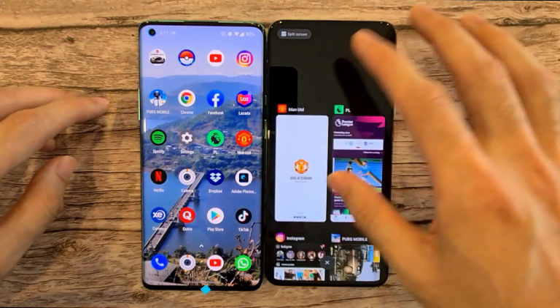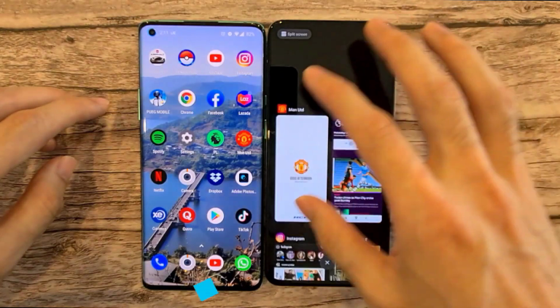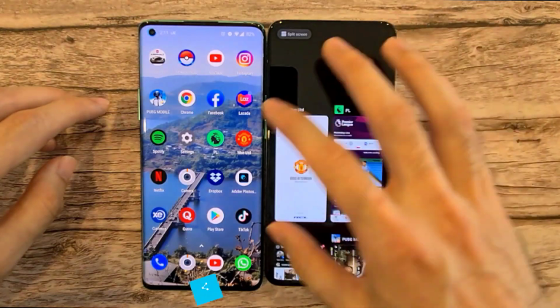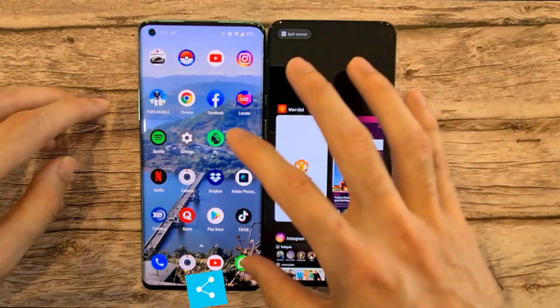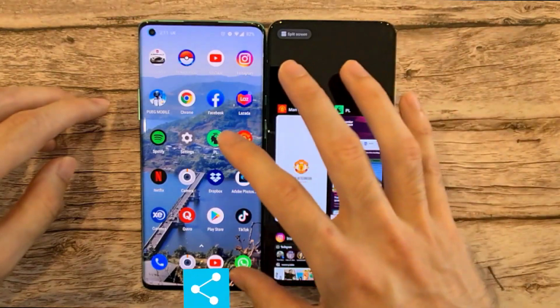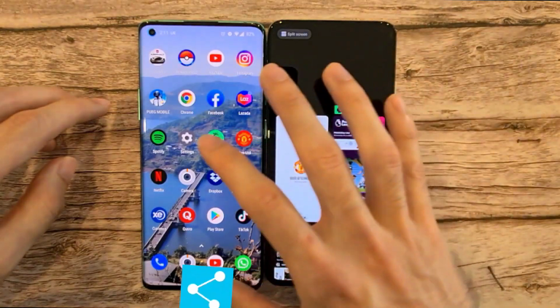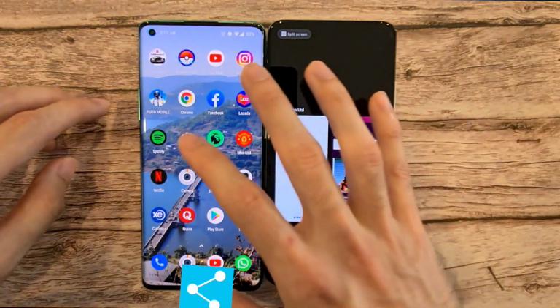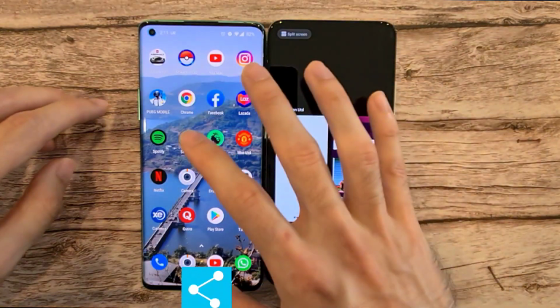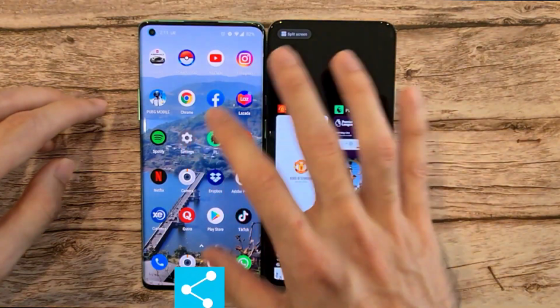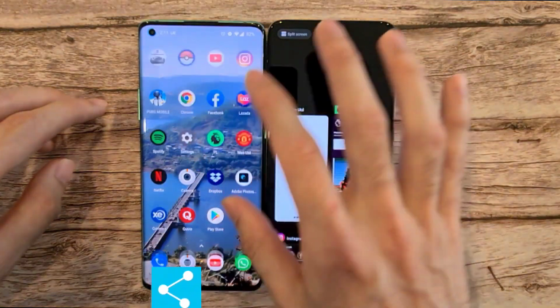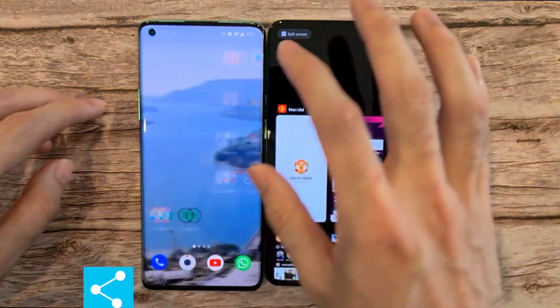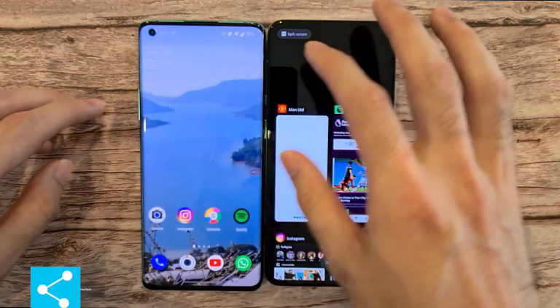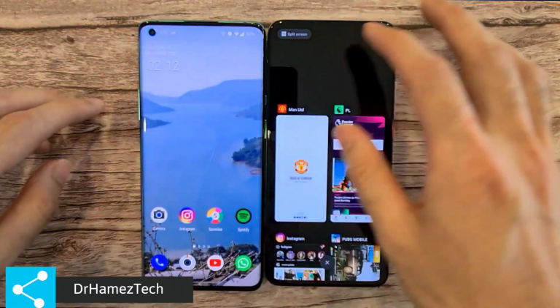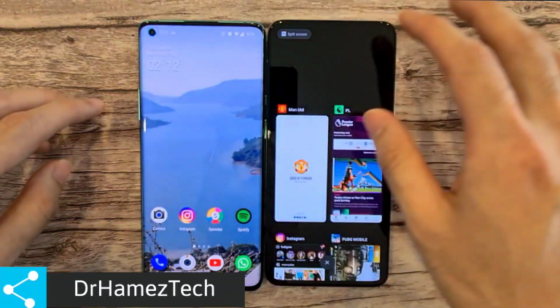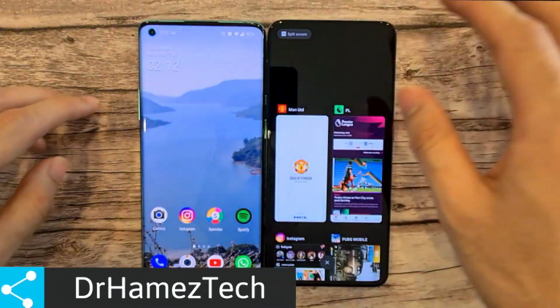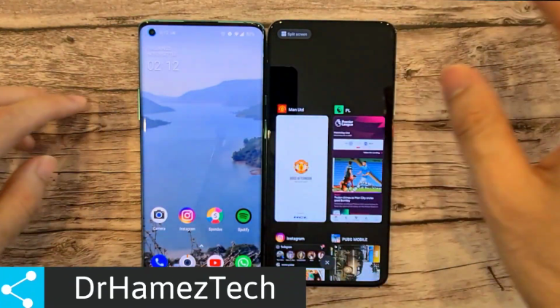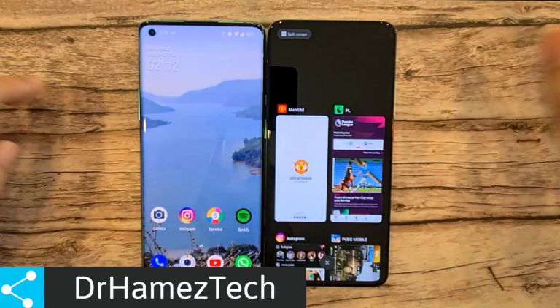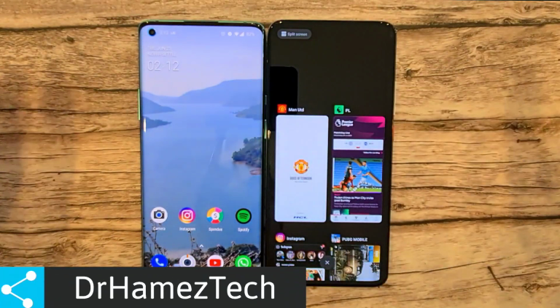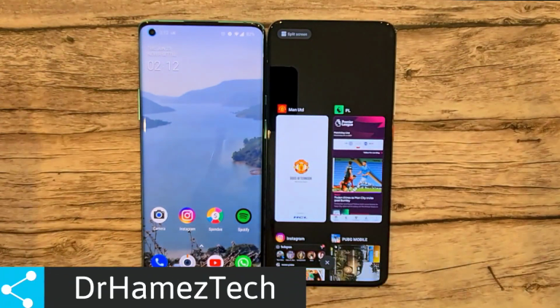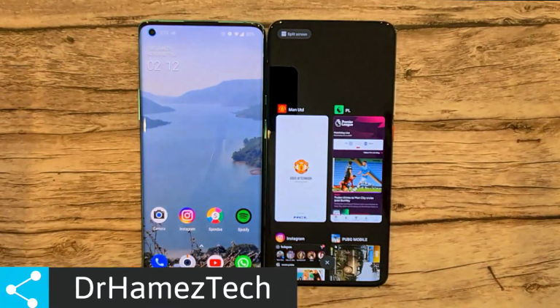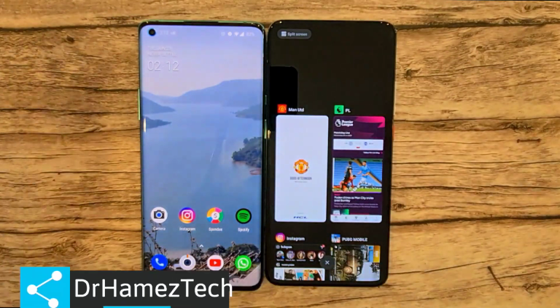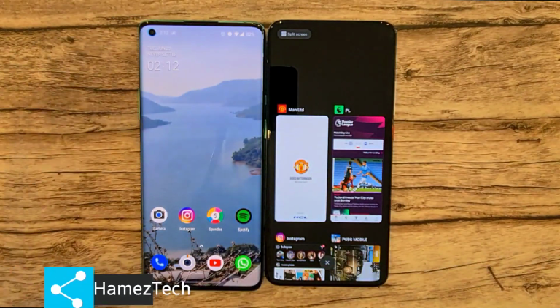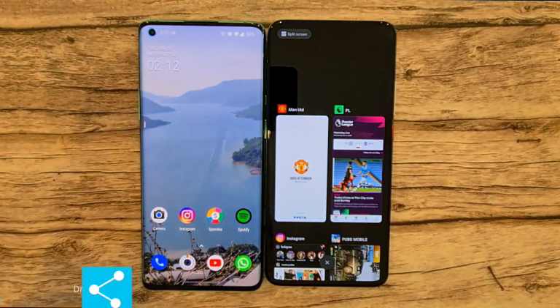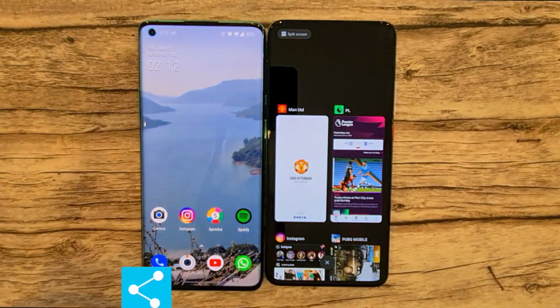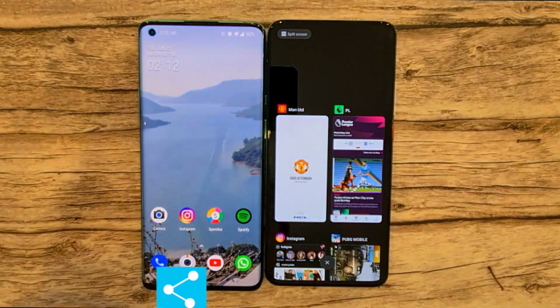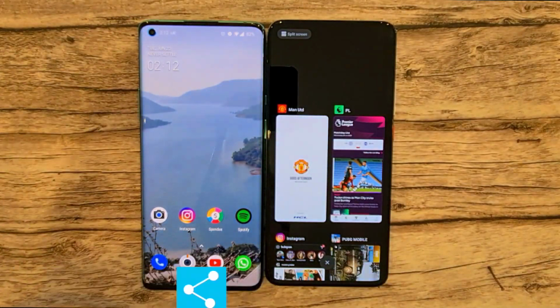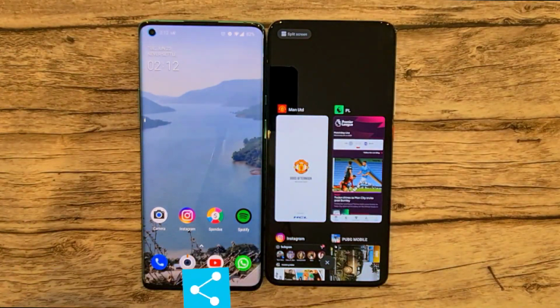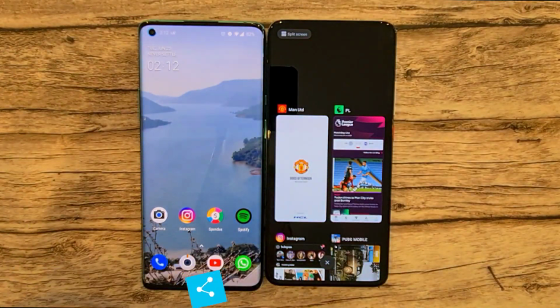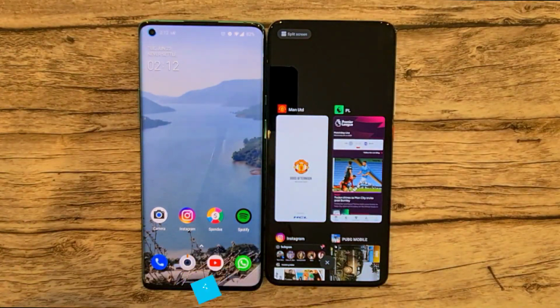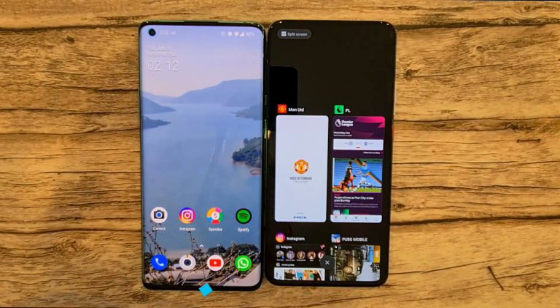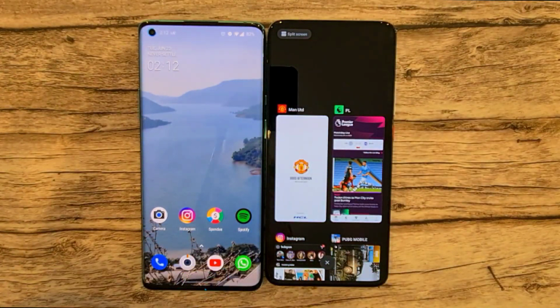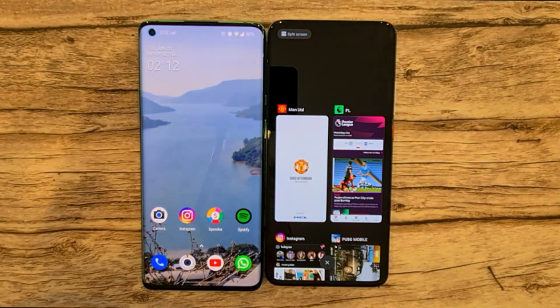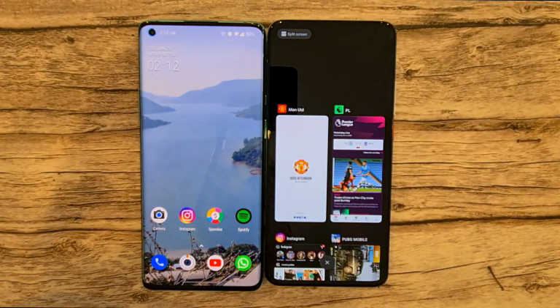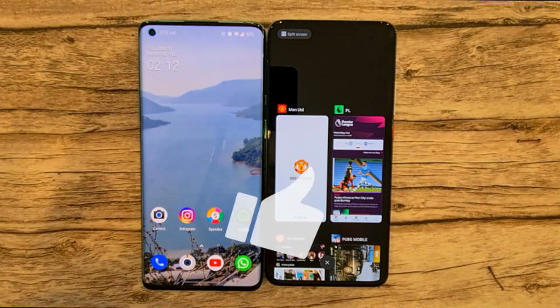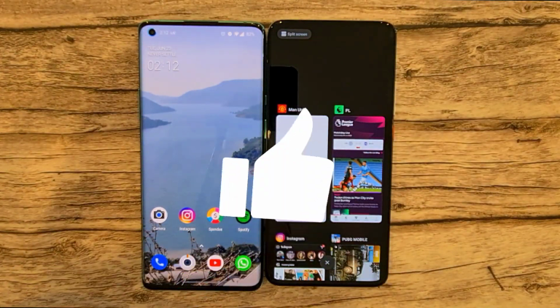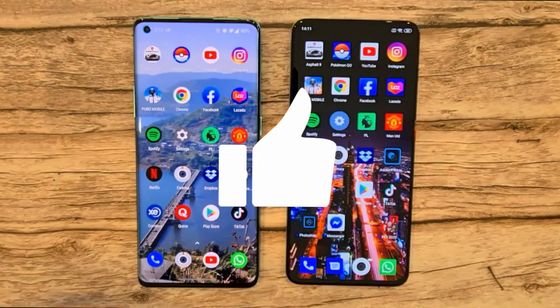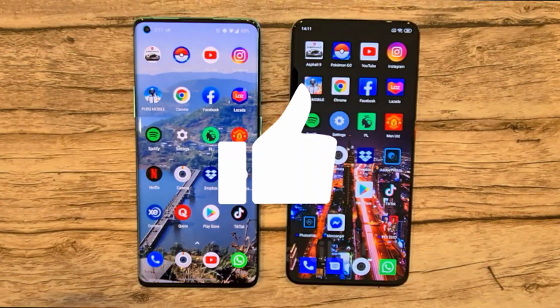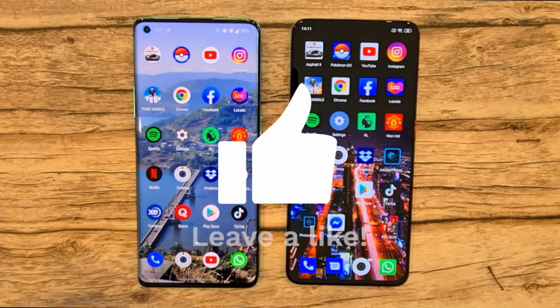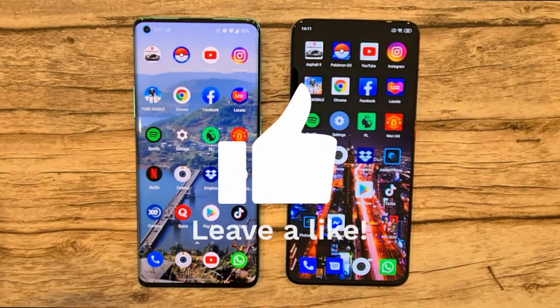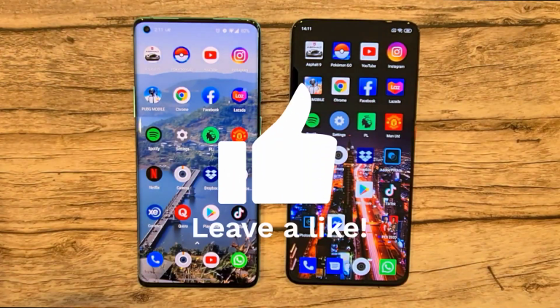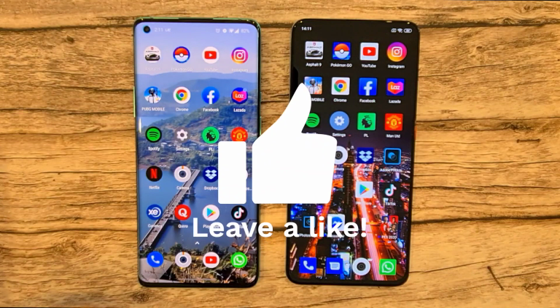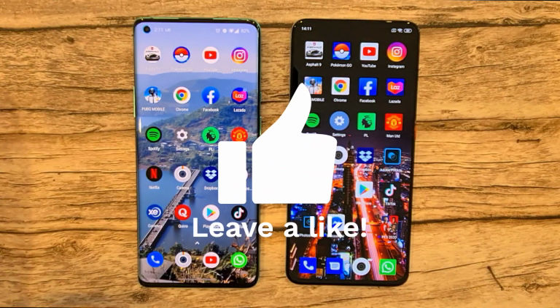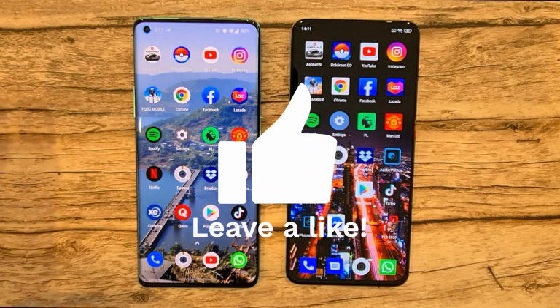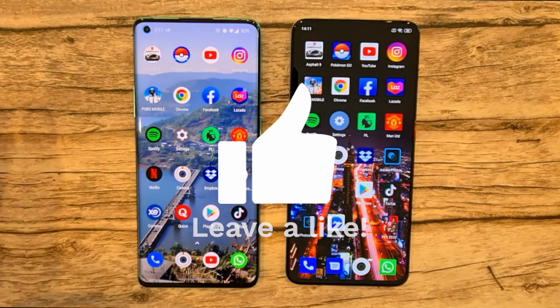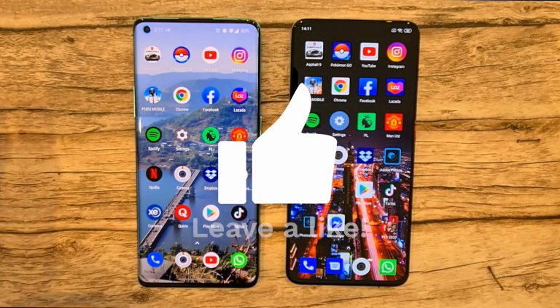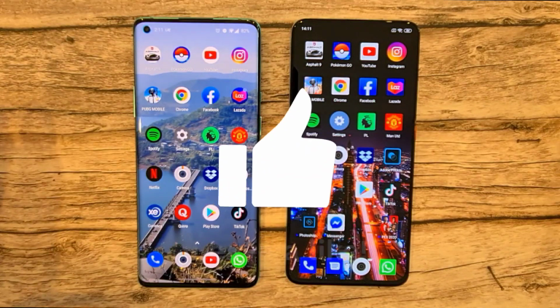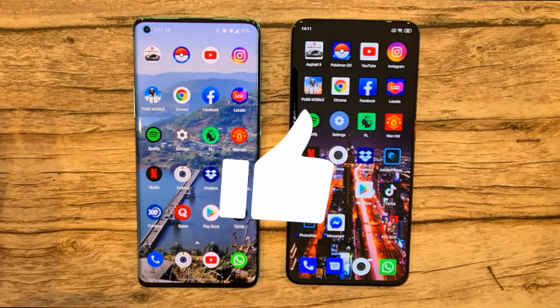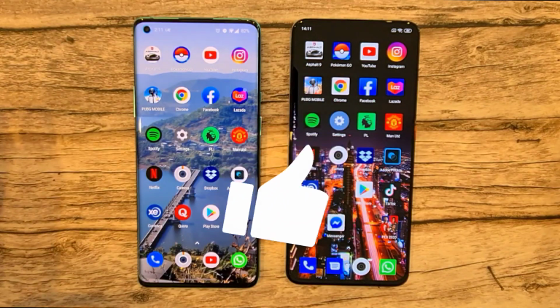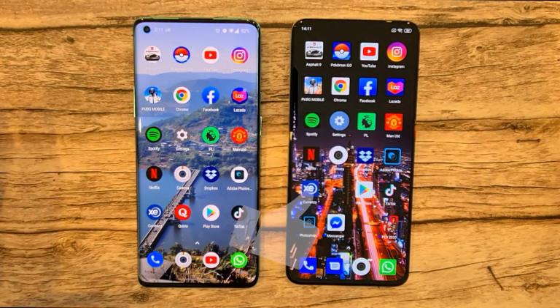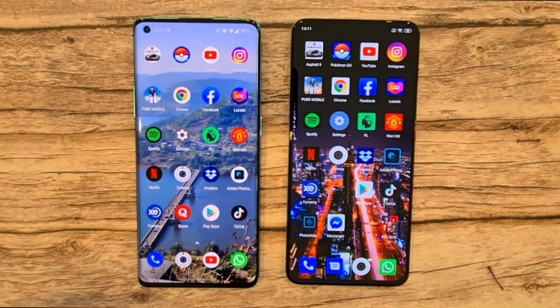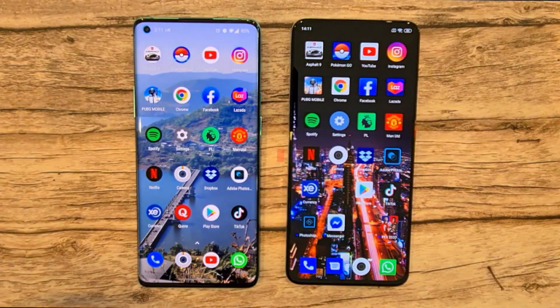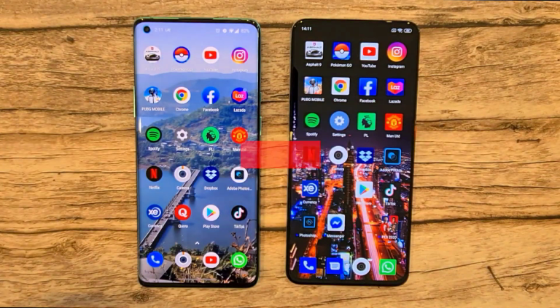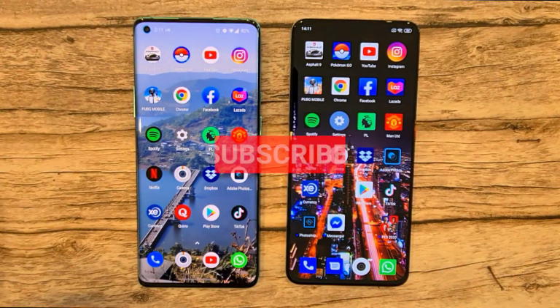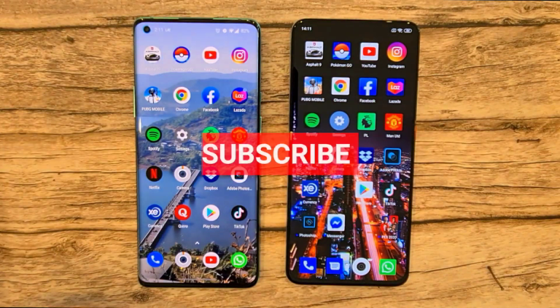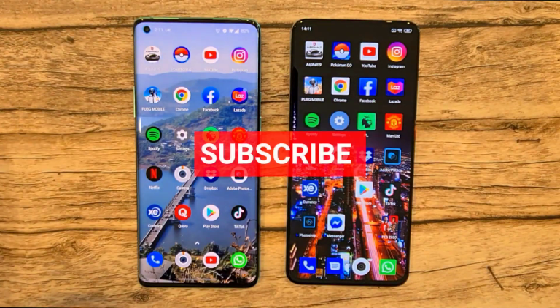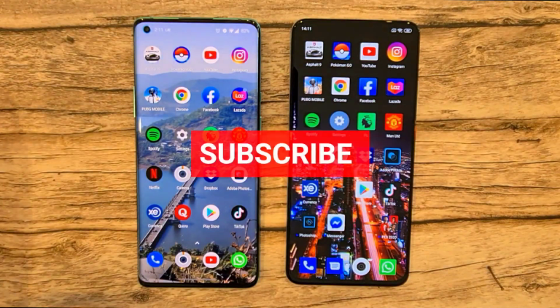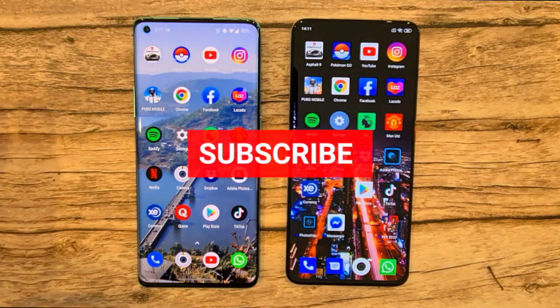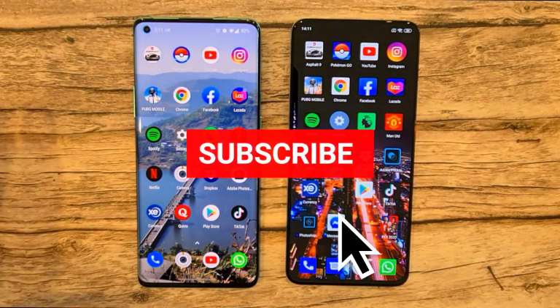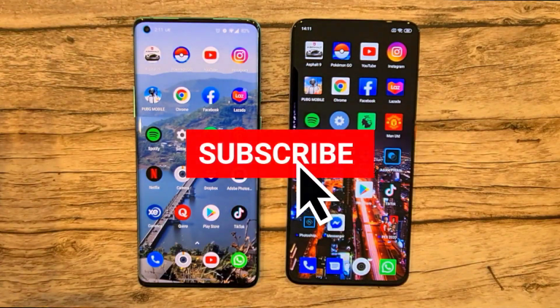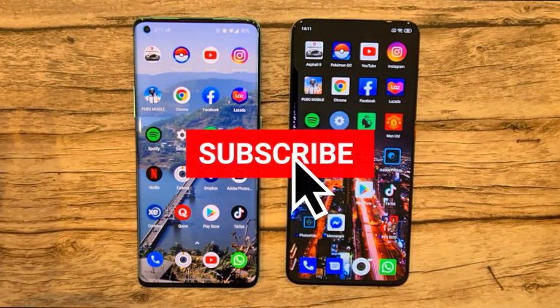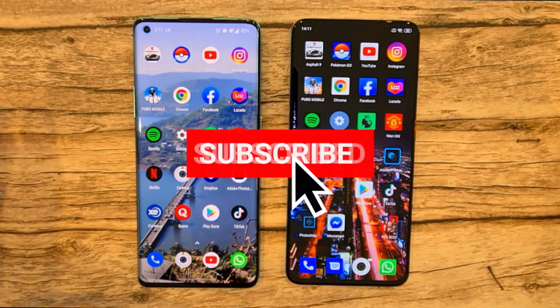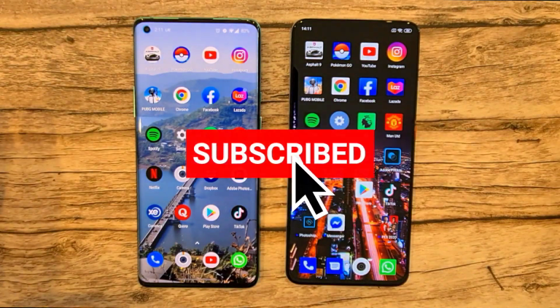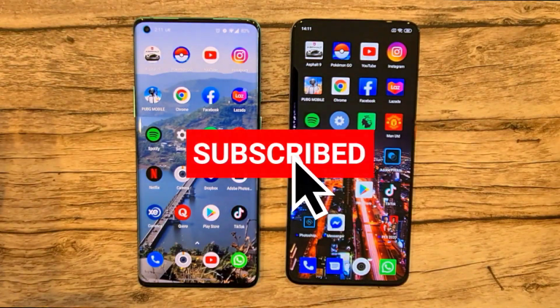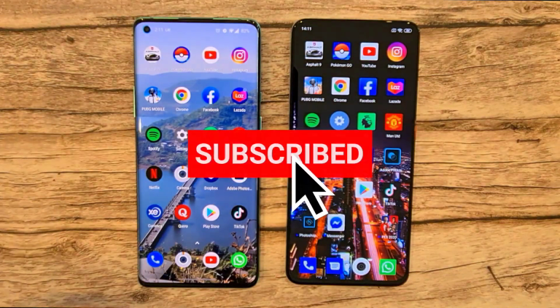That is it guys. Do follow me on my socials — Twitter, Instagram, and Facebook. That is it, this is Dr. Hamidstack. Stay safe, take care, and wash those hands.